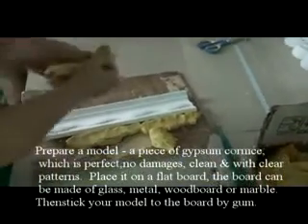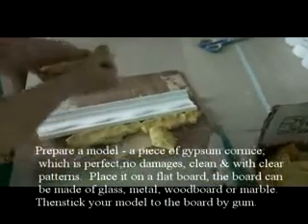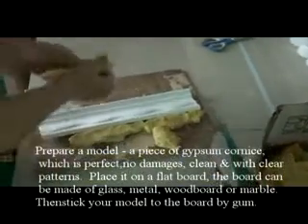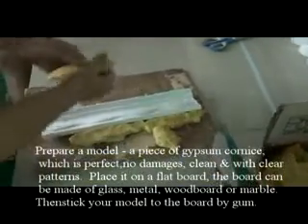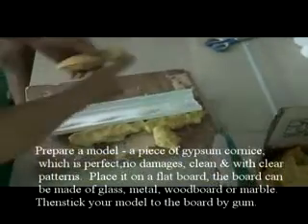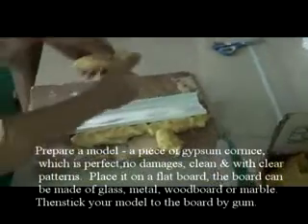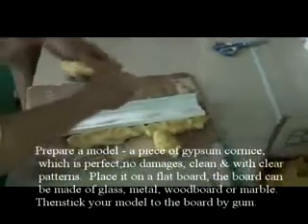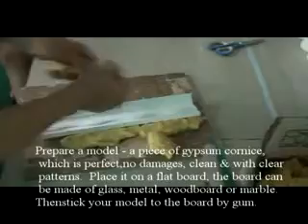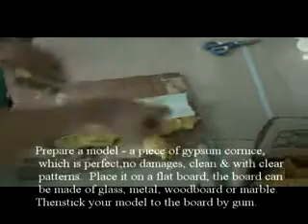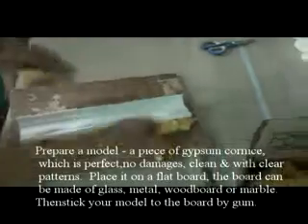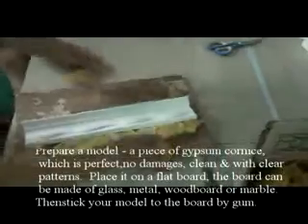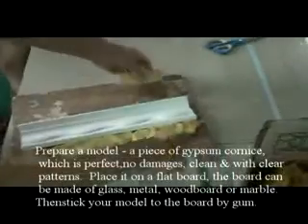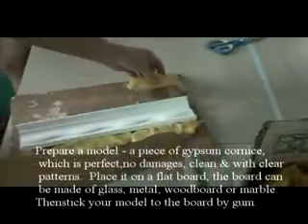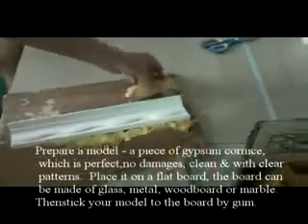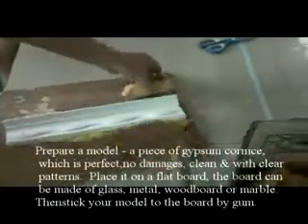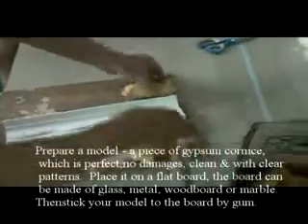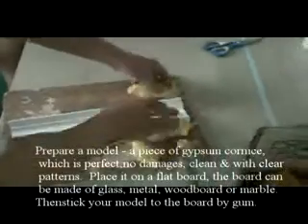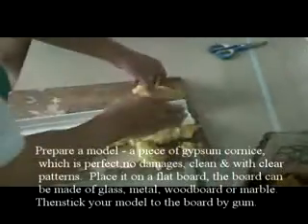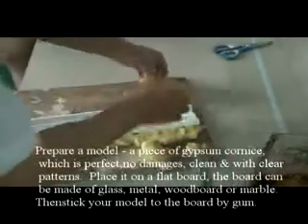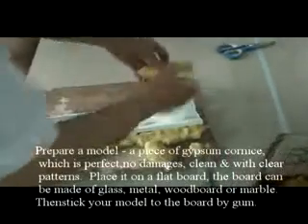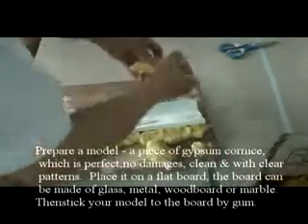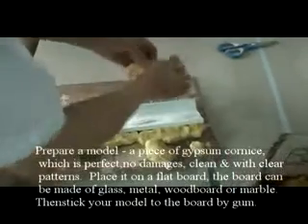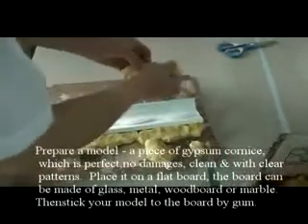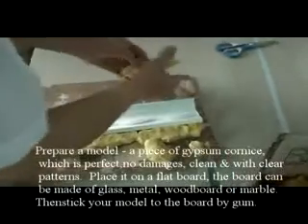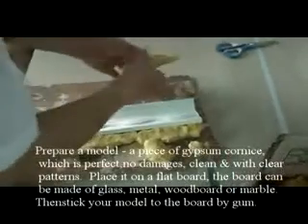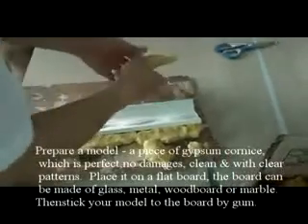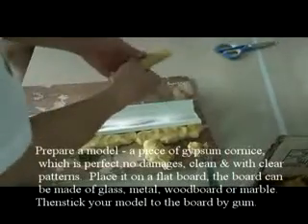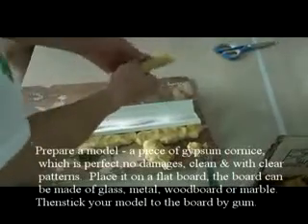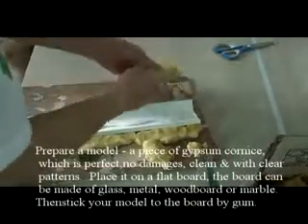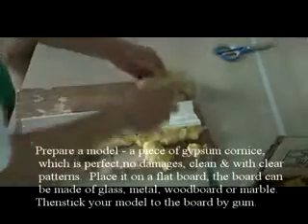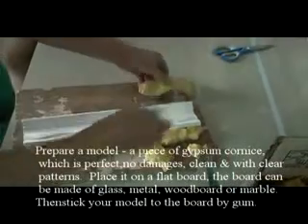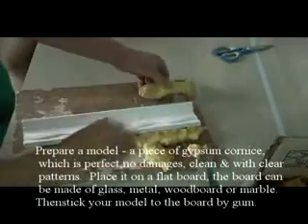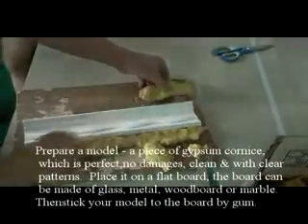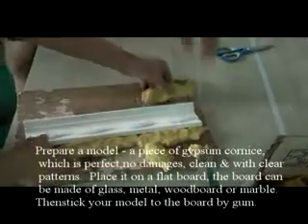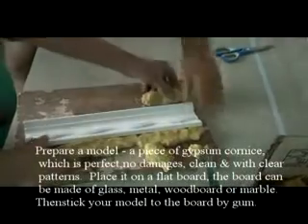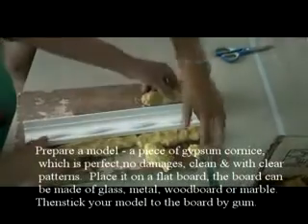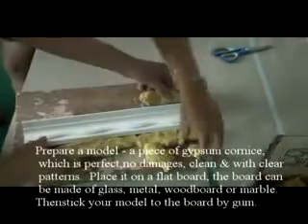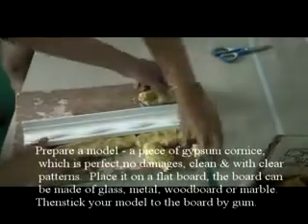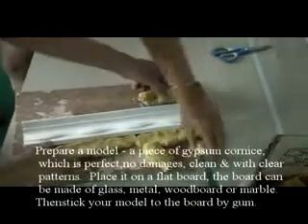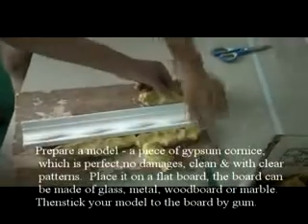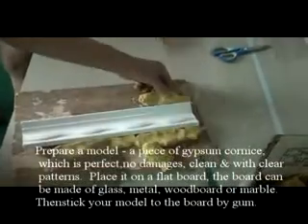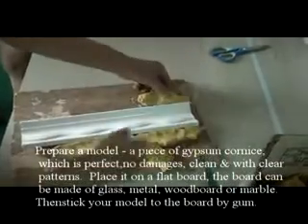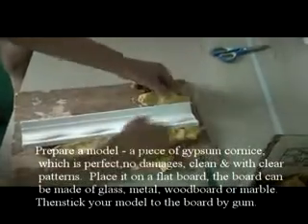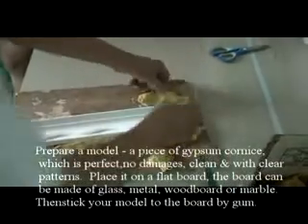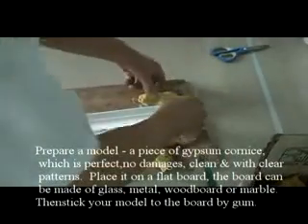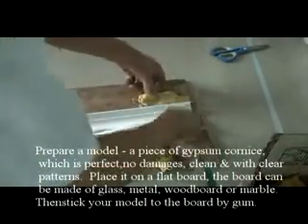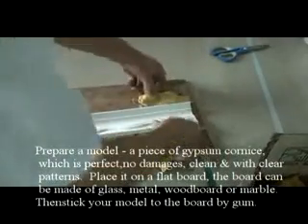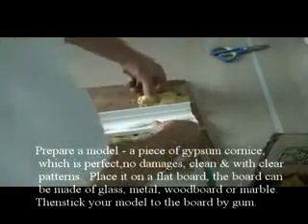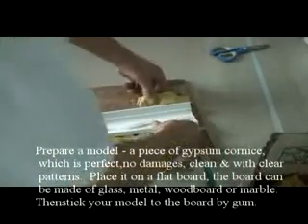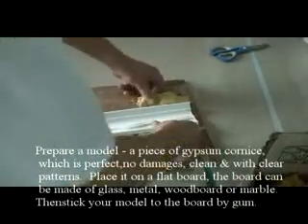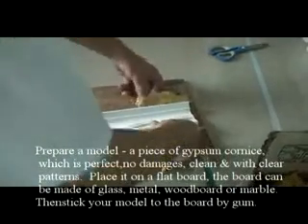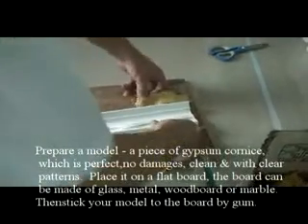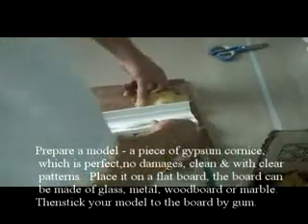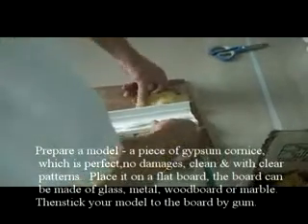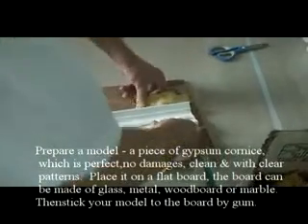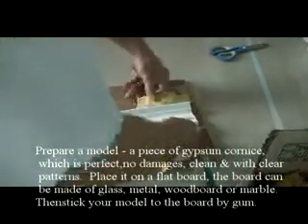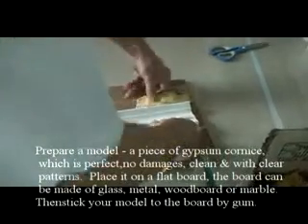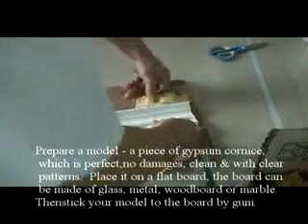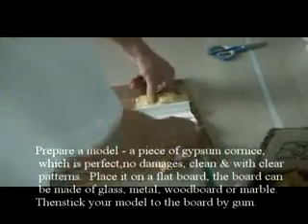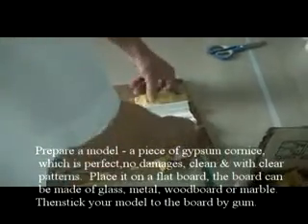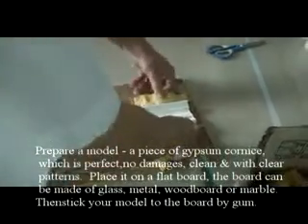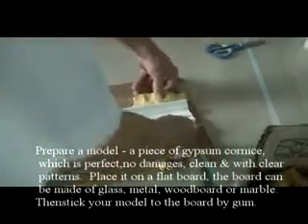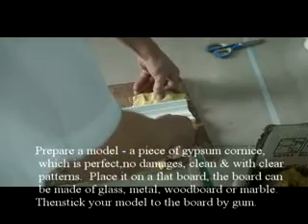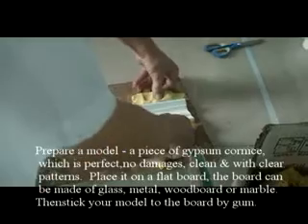The board can be made of glass, metal, wood or marble. Then stick the mold to the board.